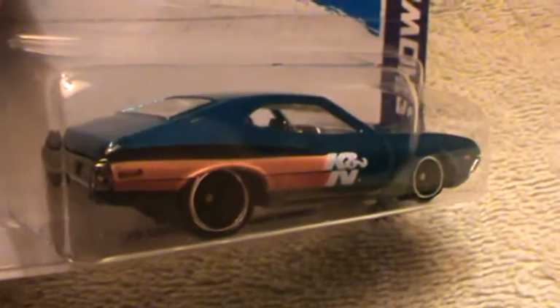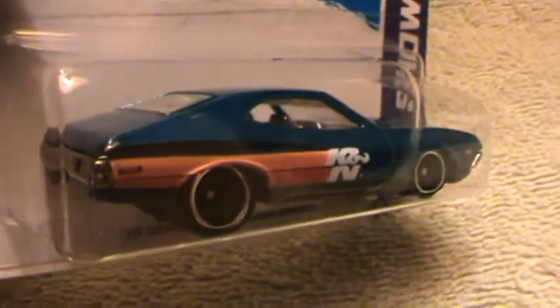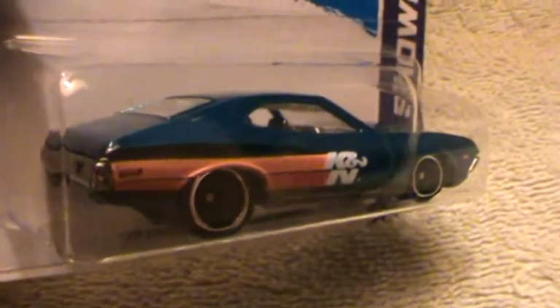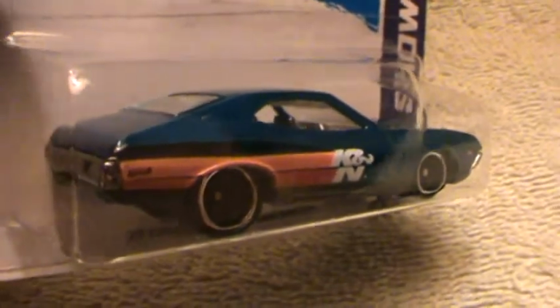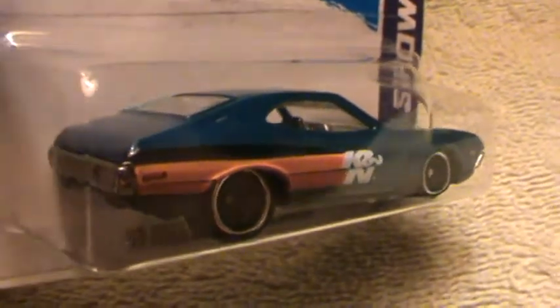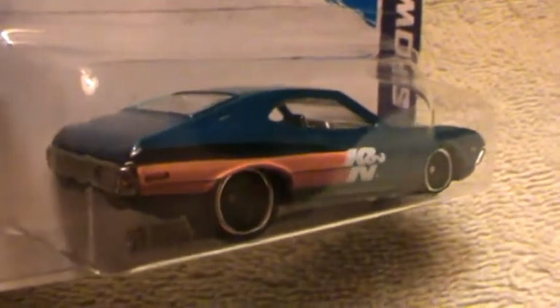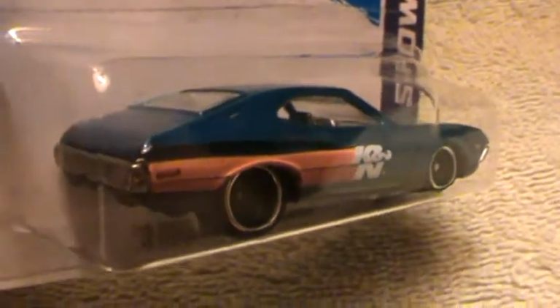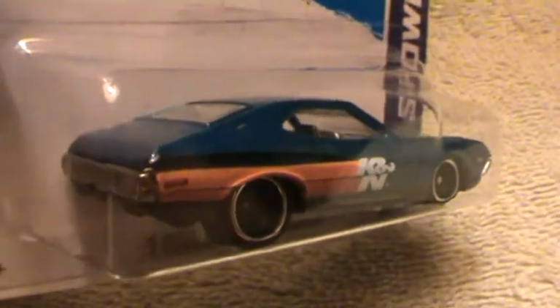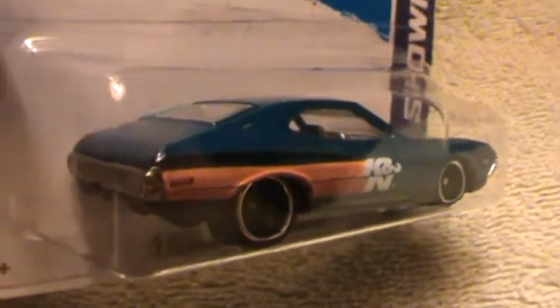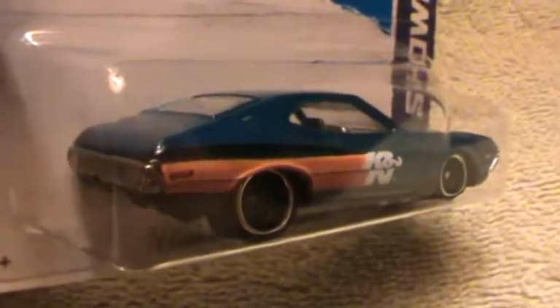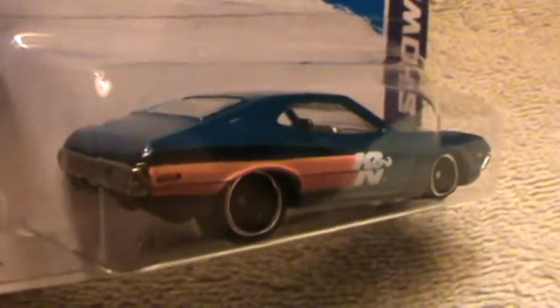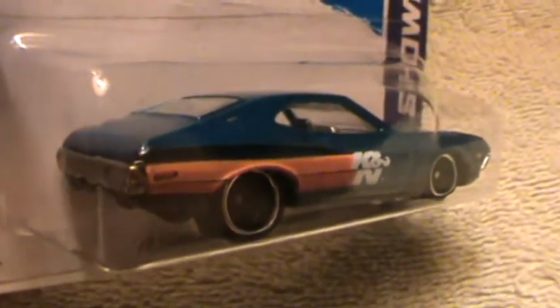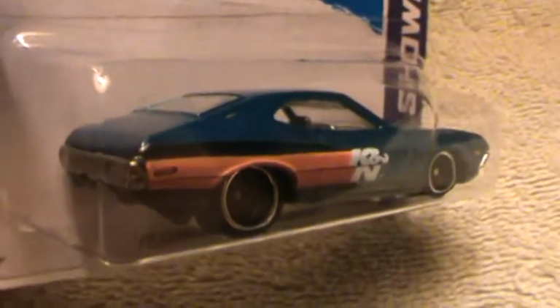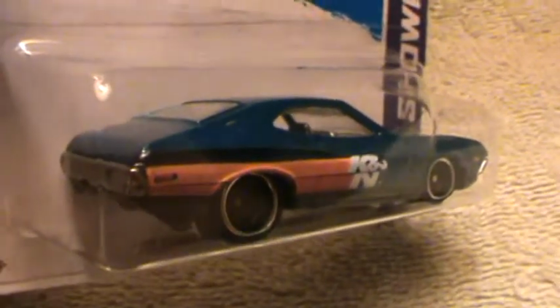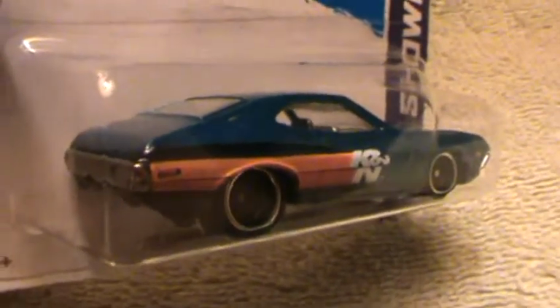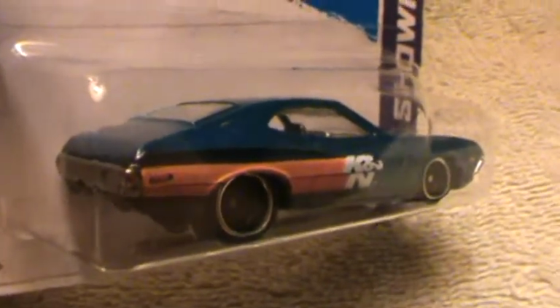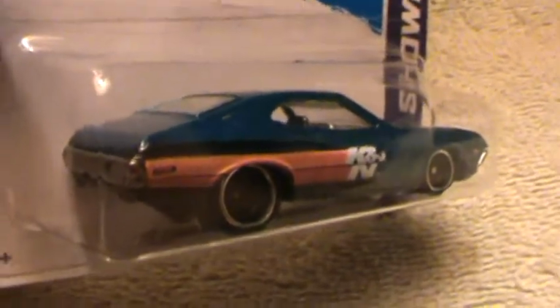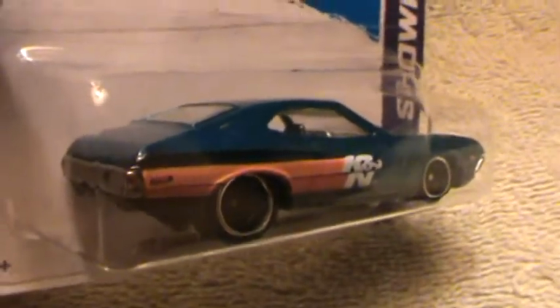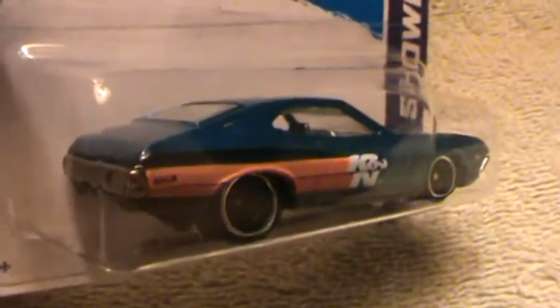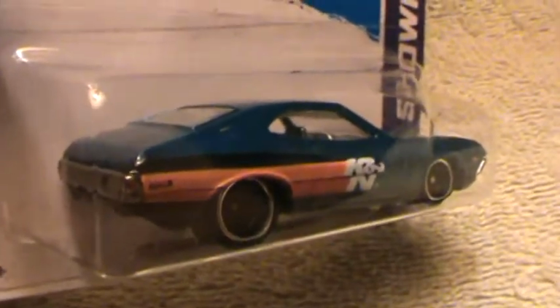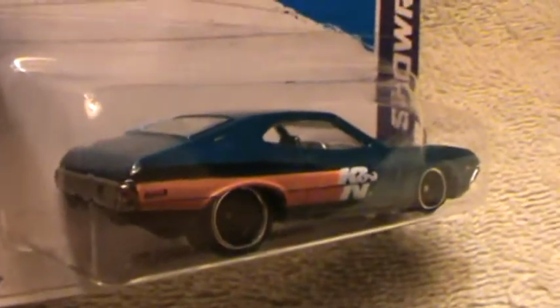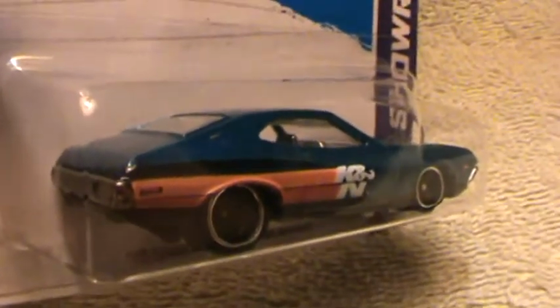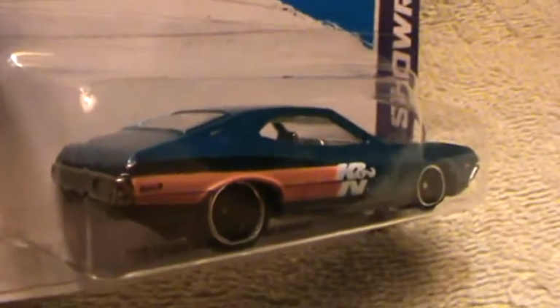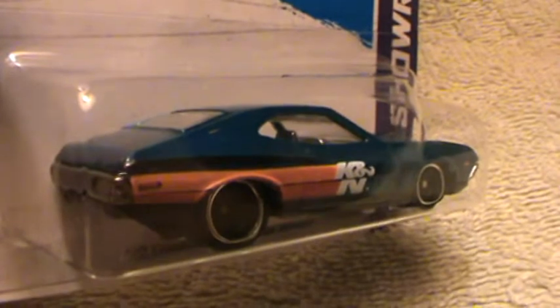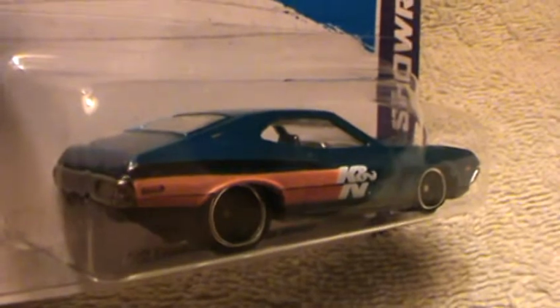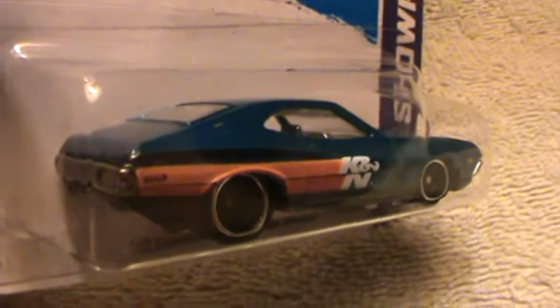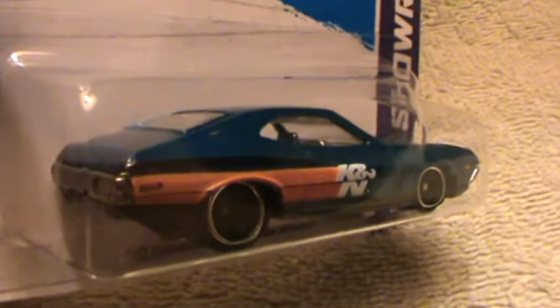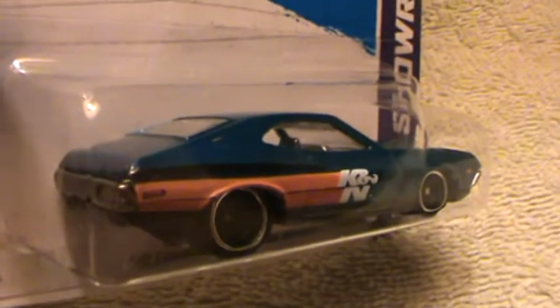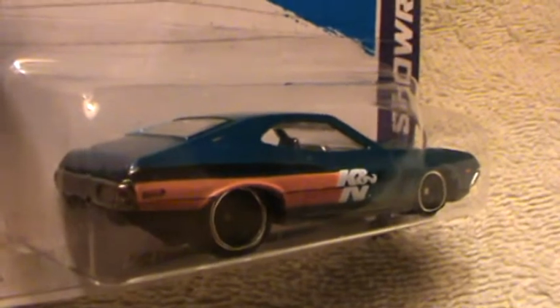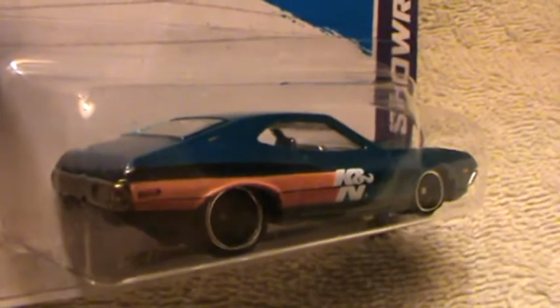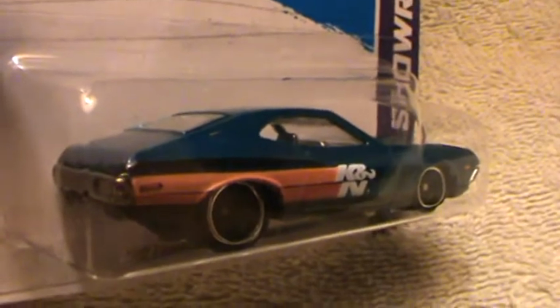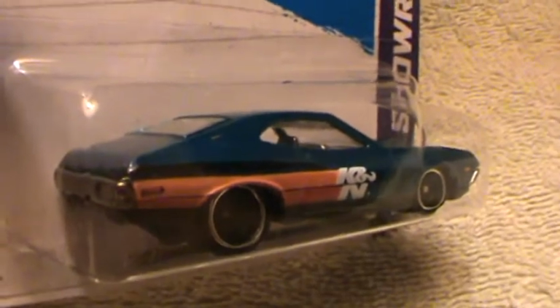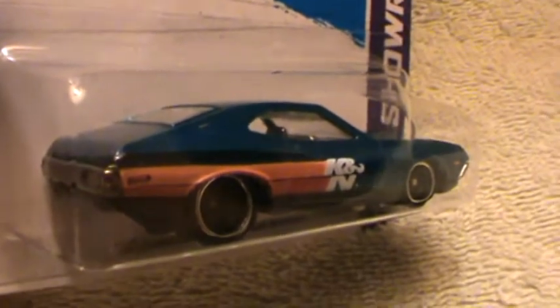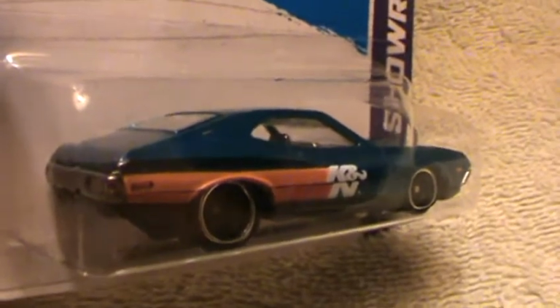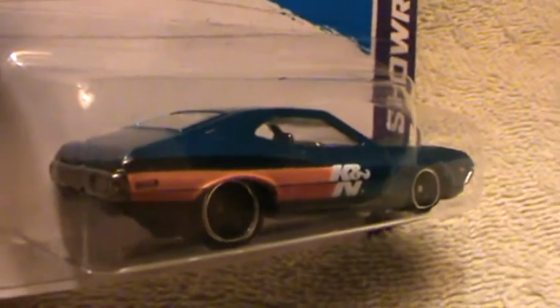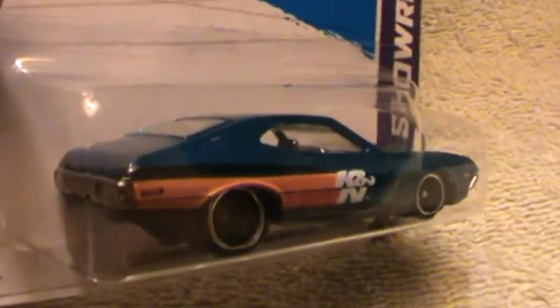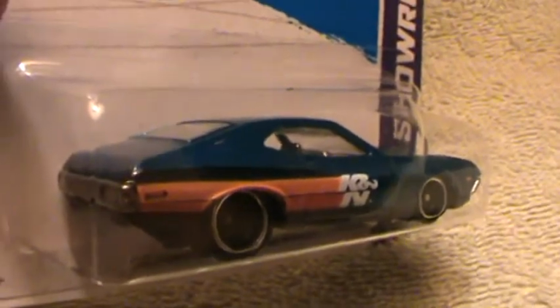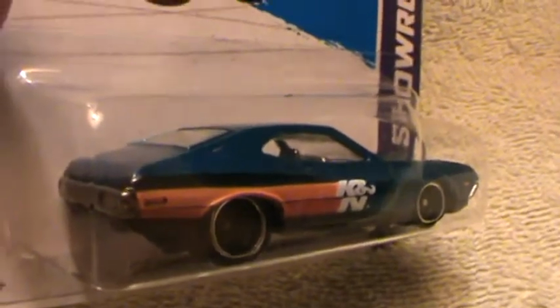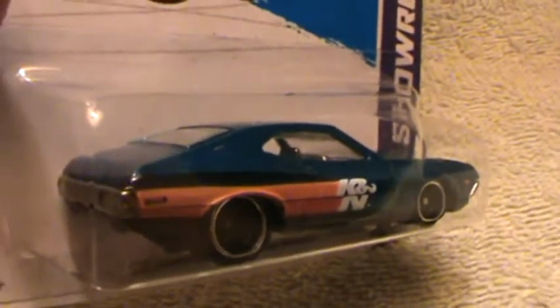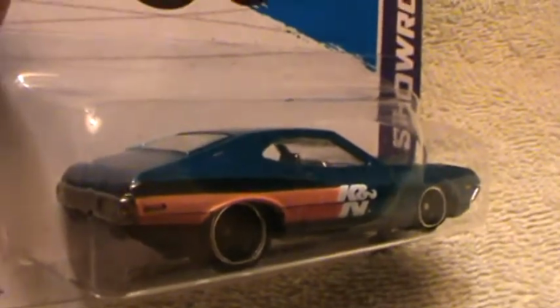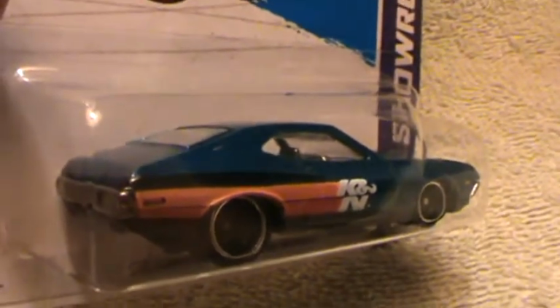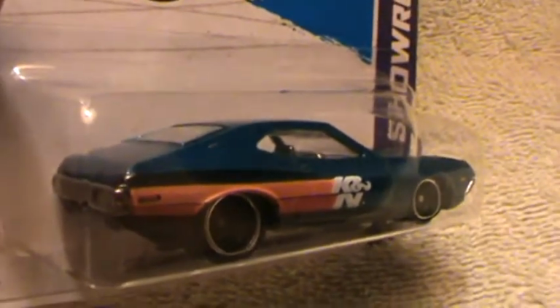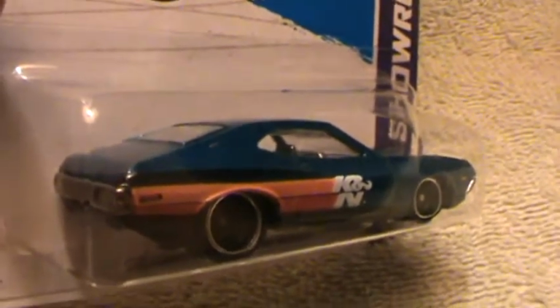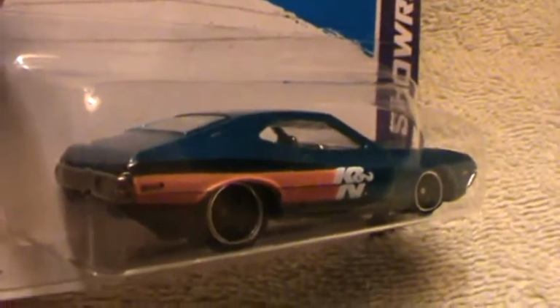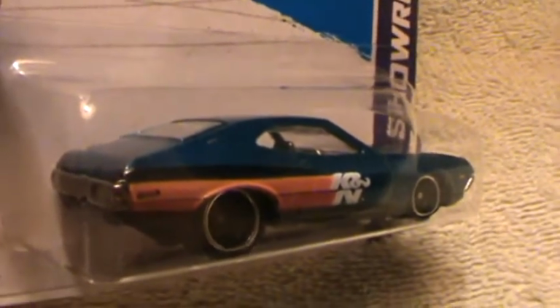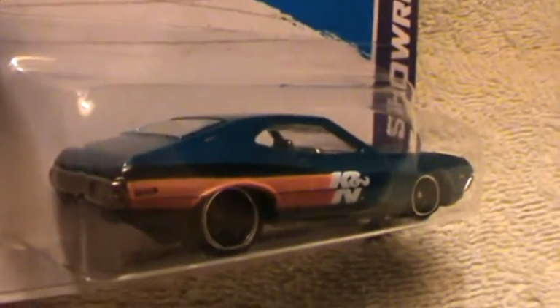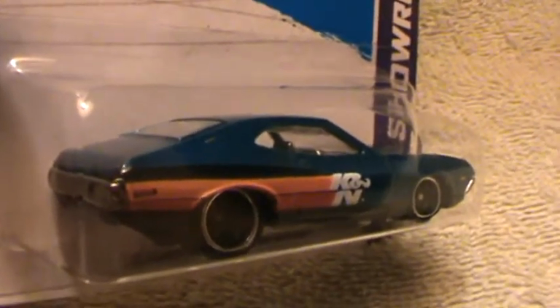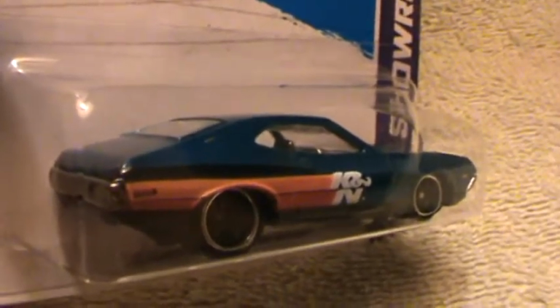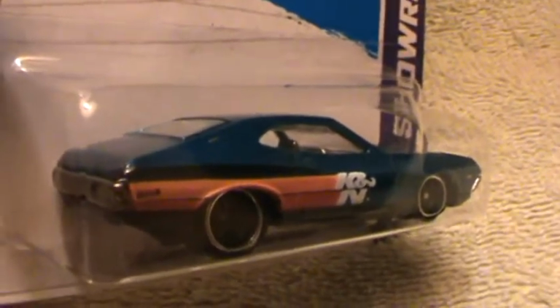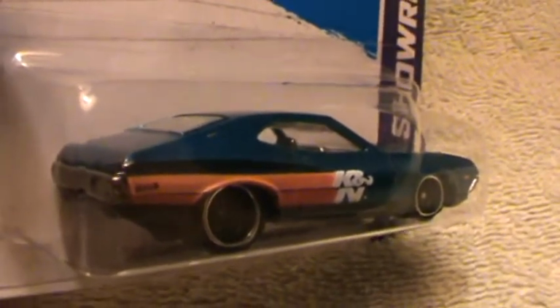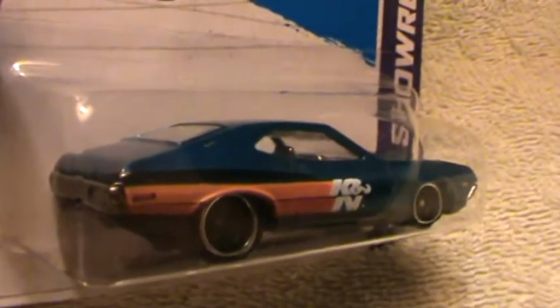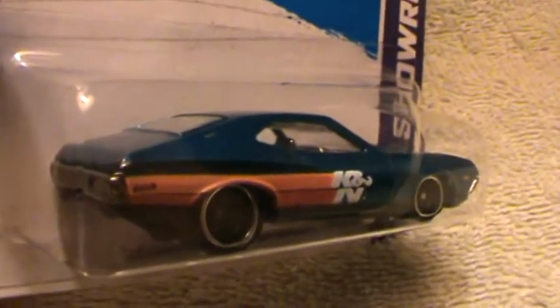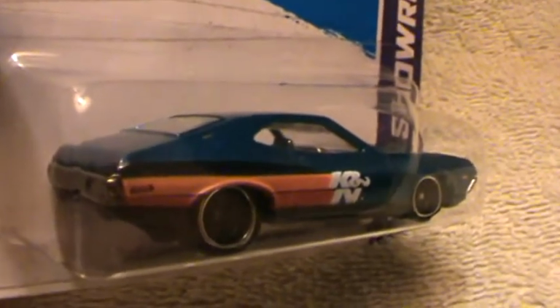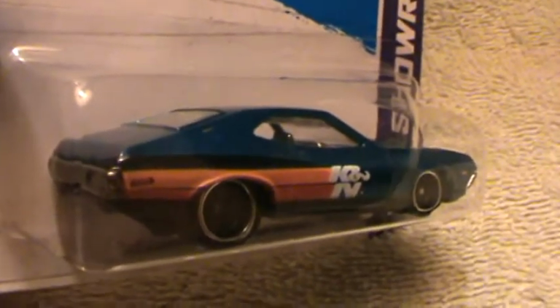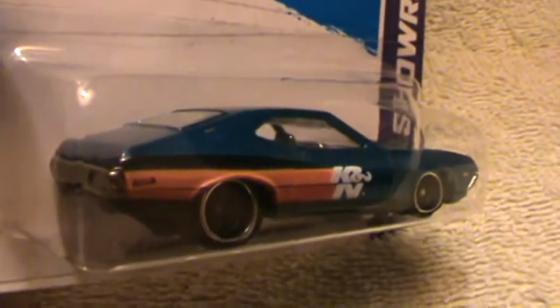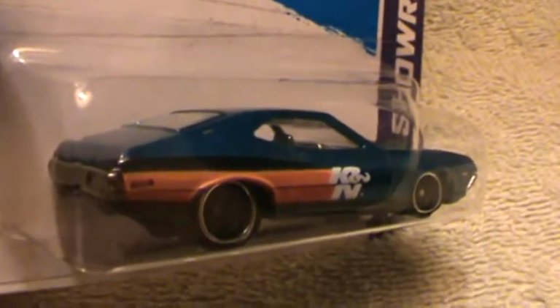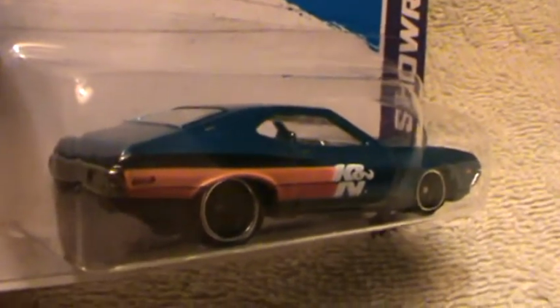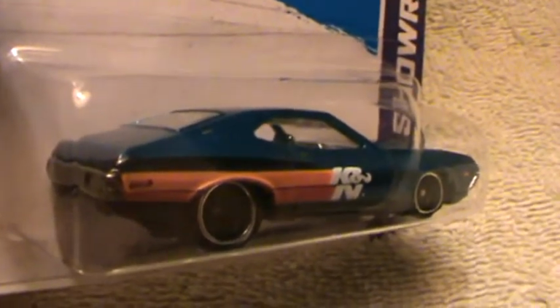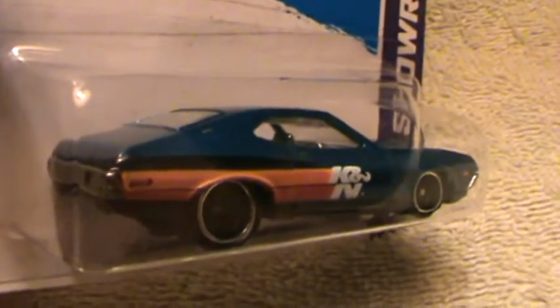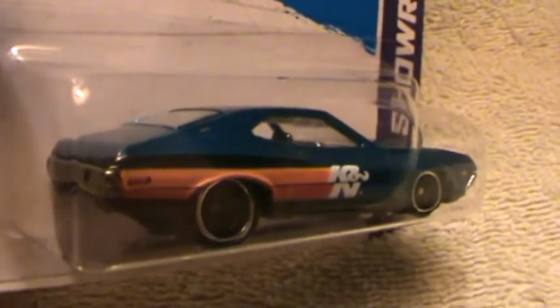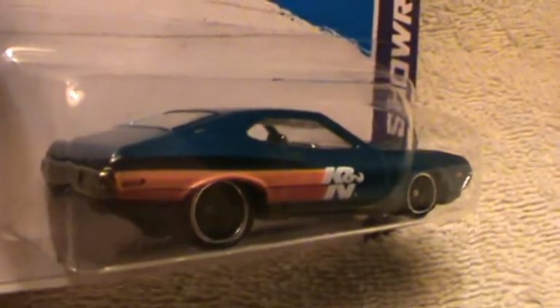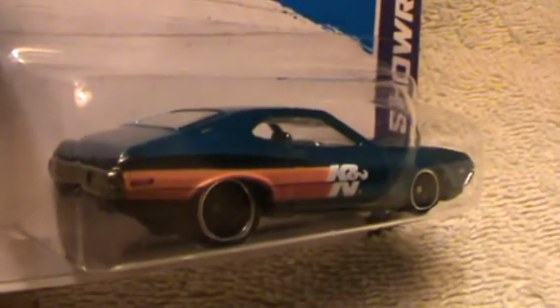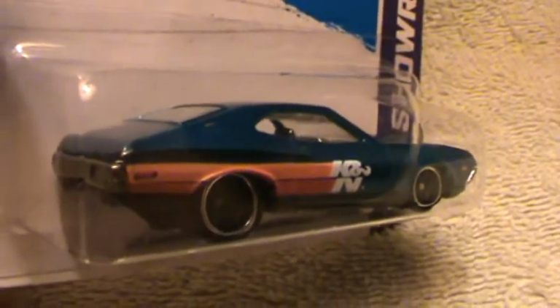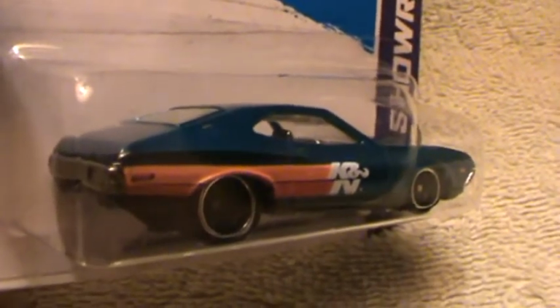This would look good with chrome real riders, or white real riders, or red real riders.